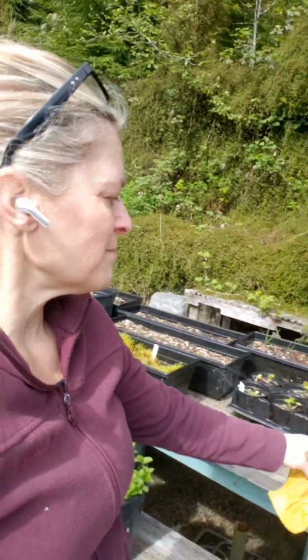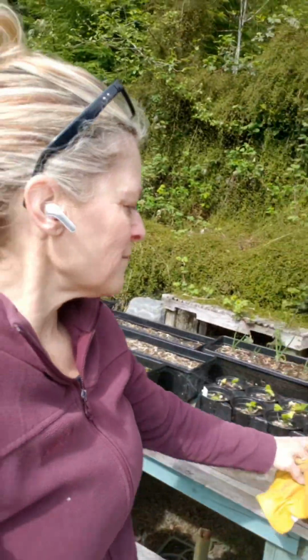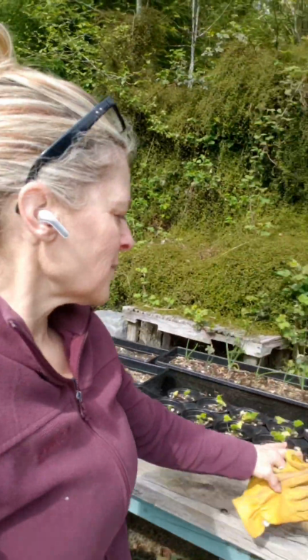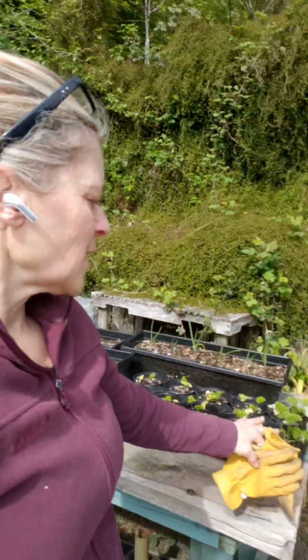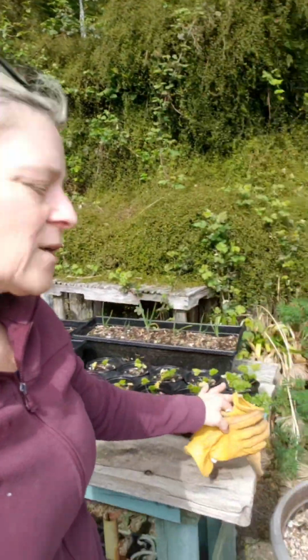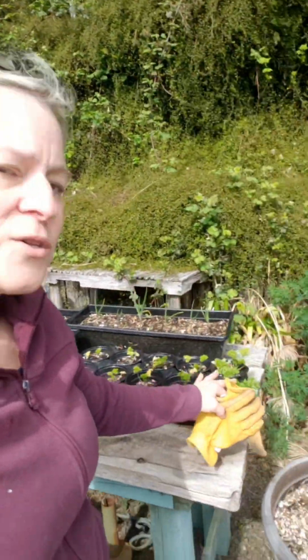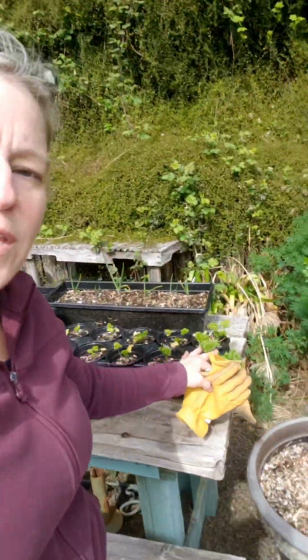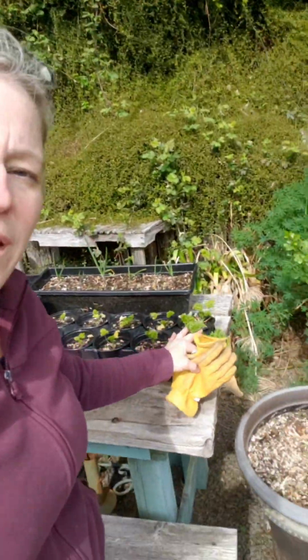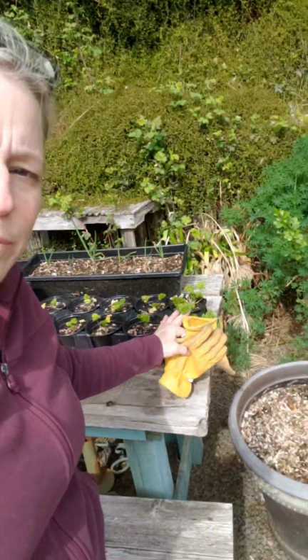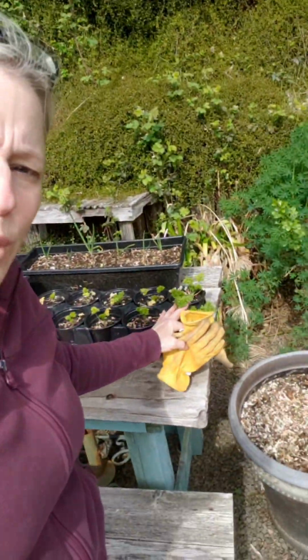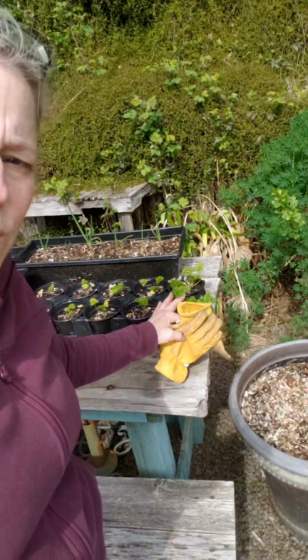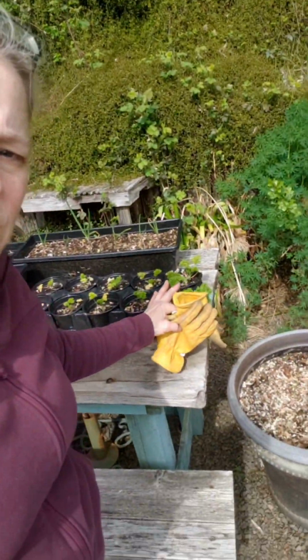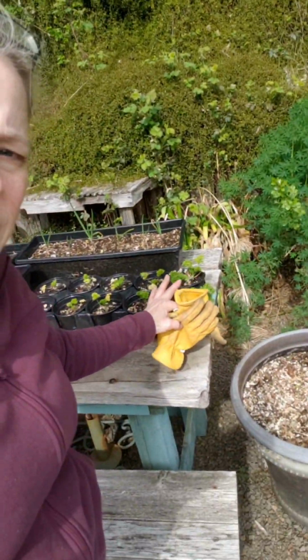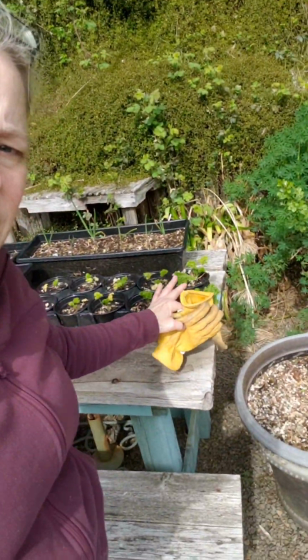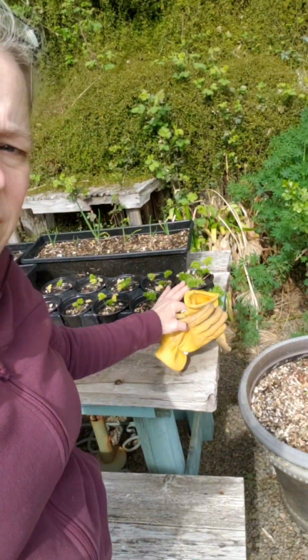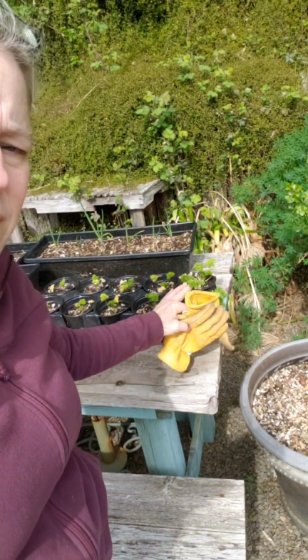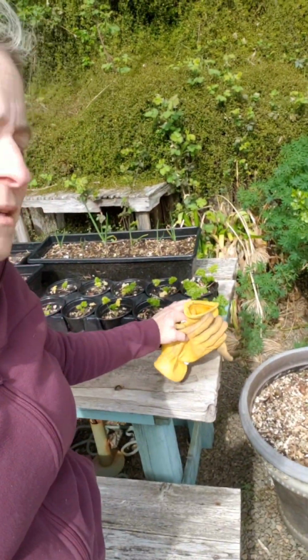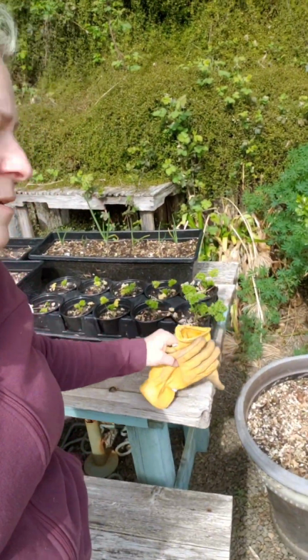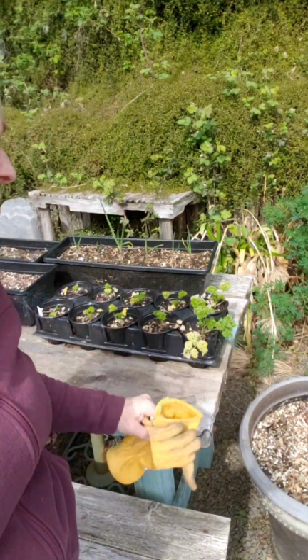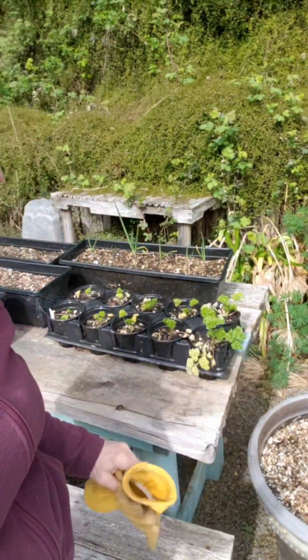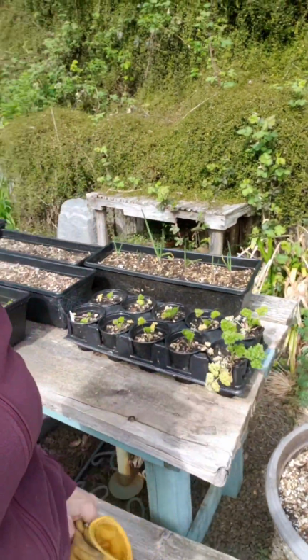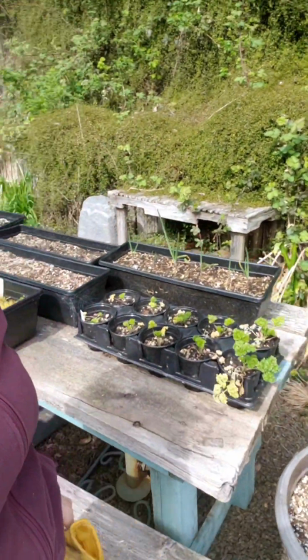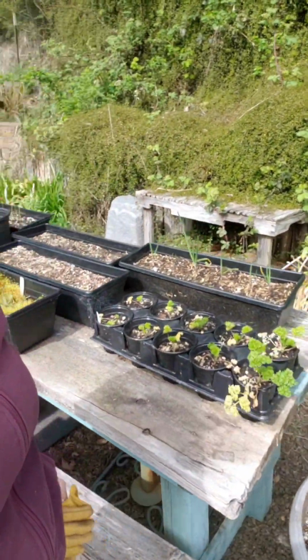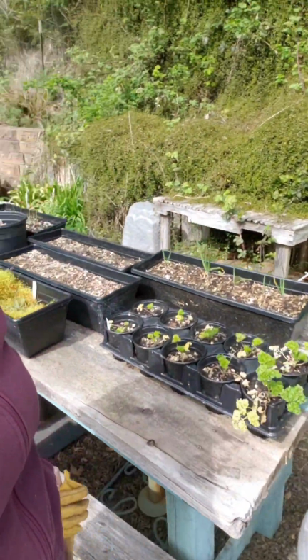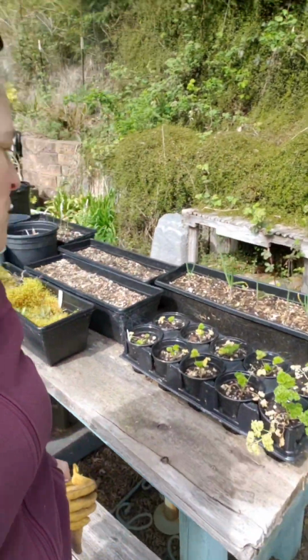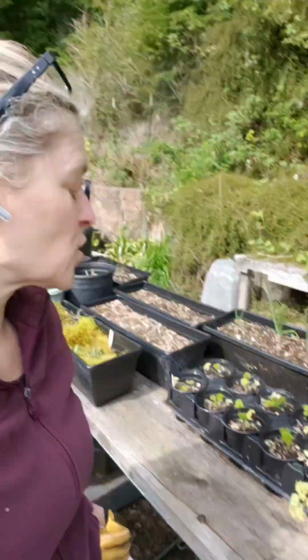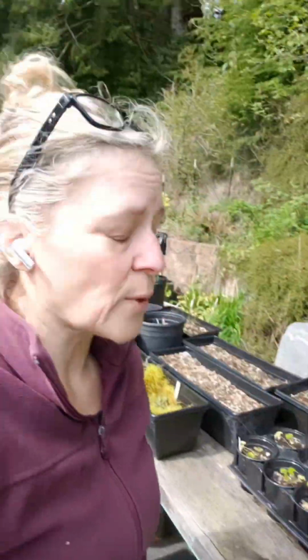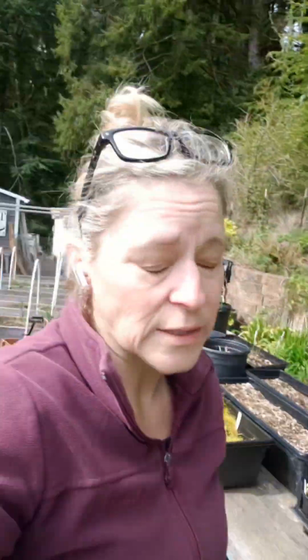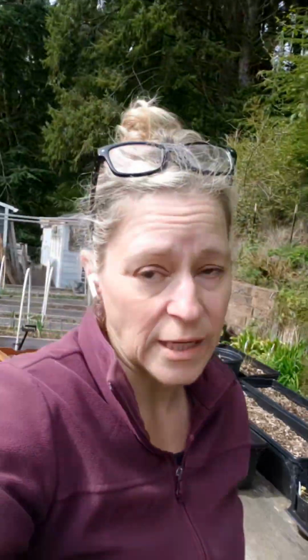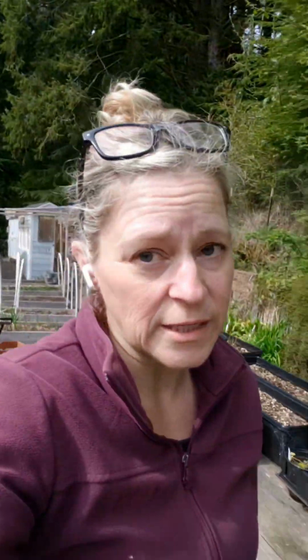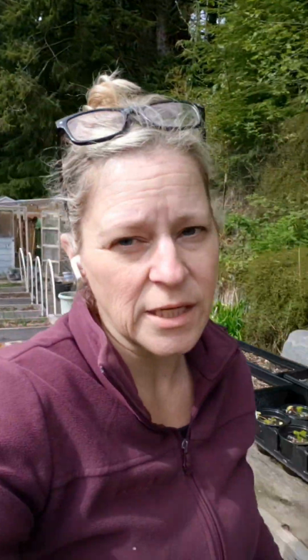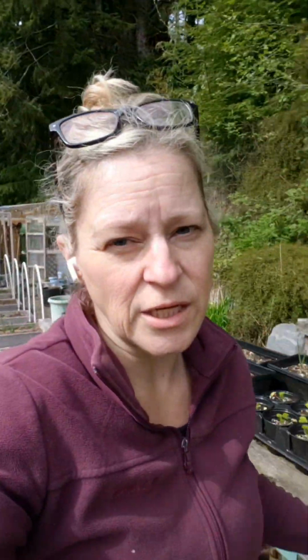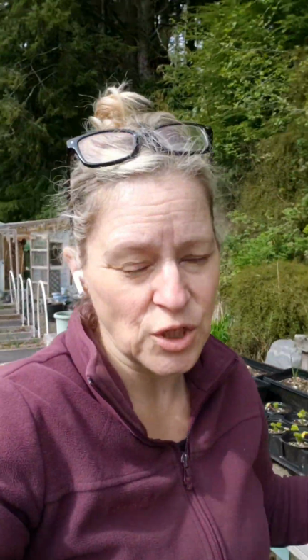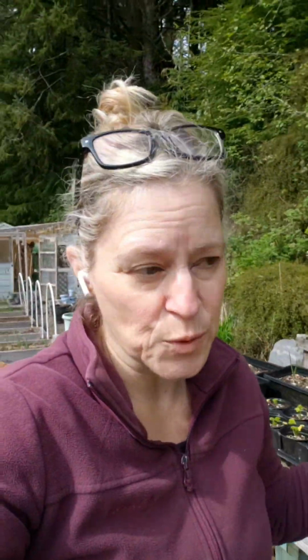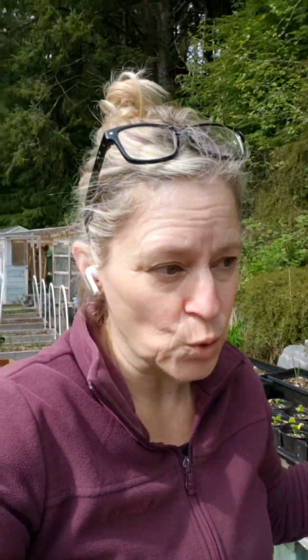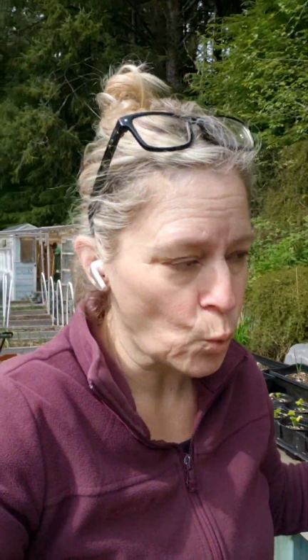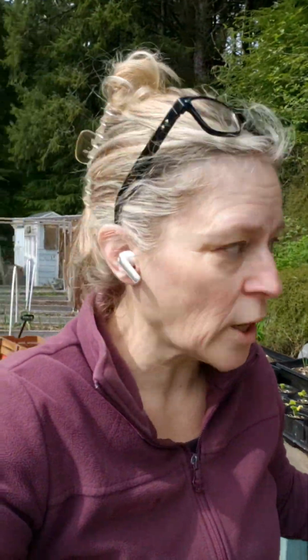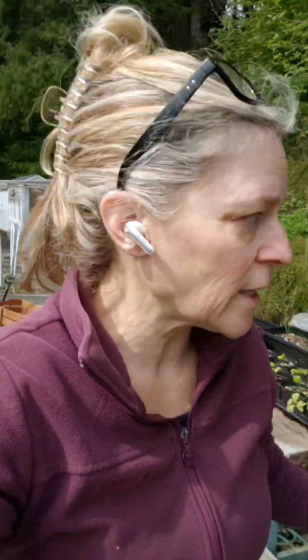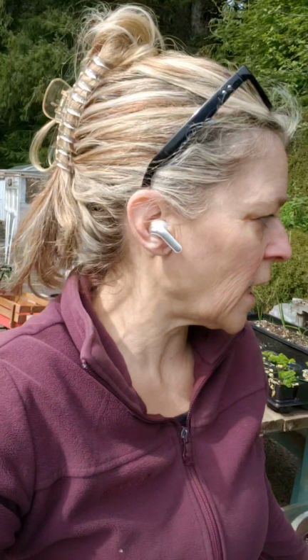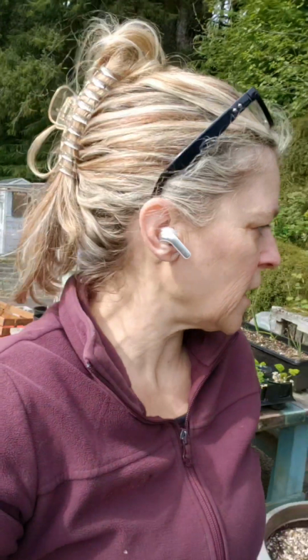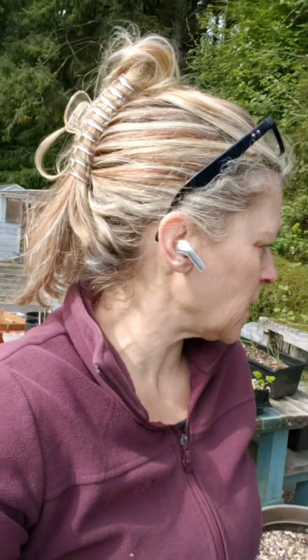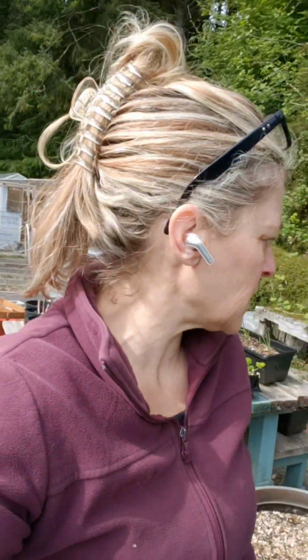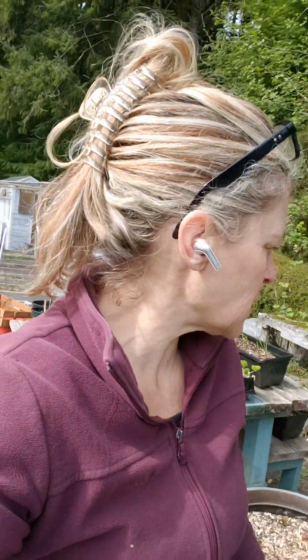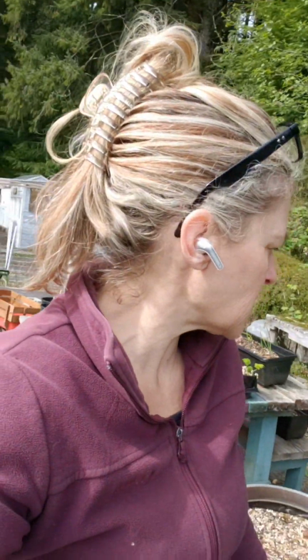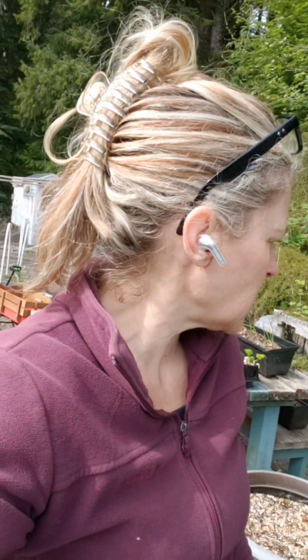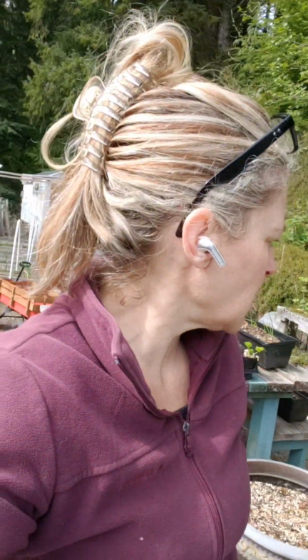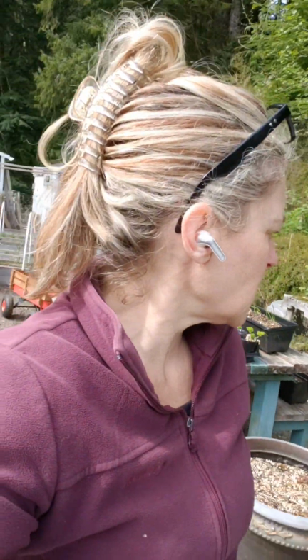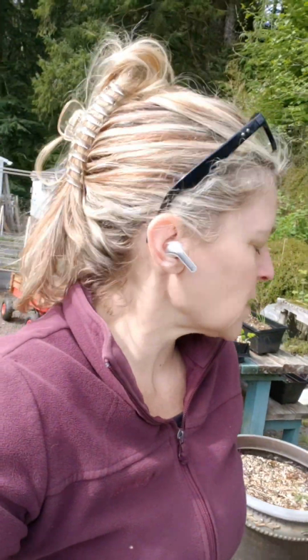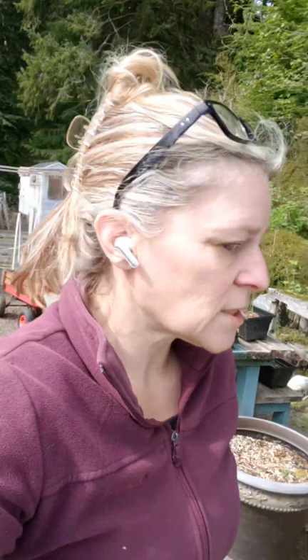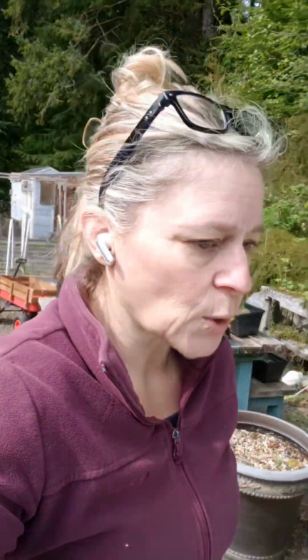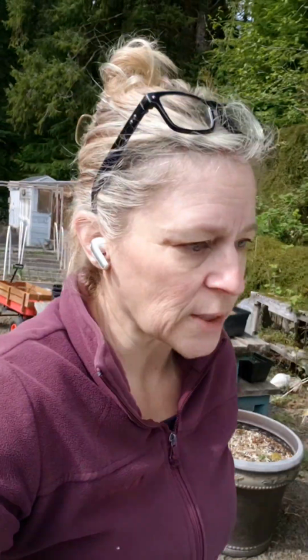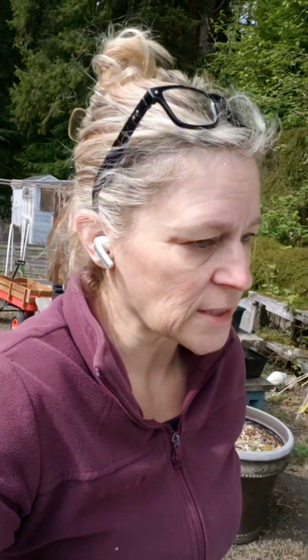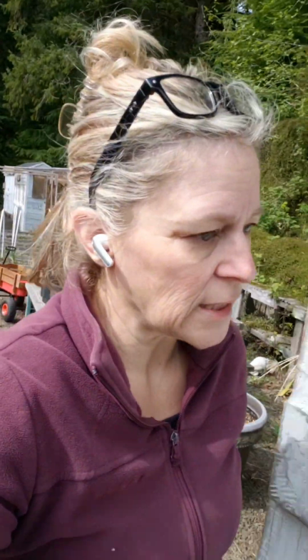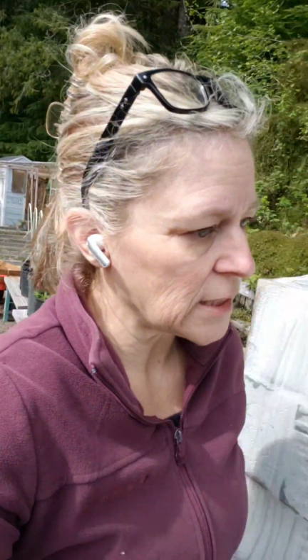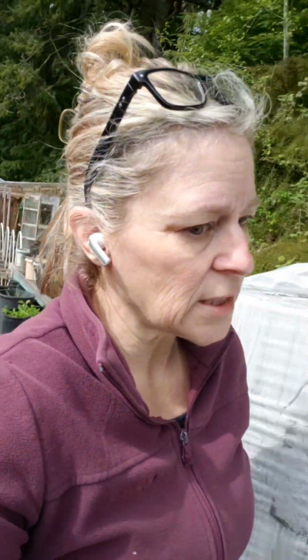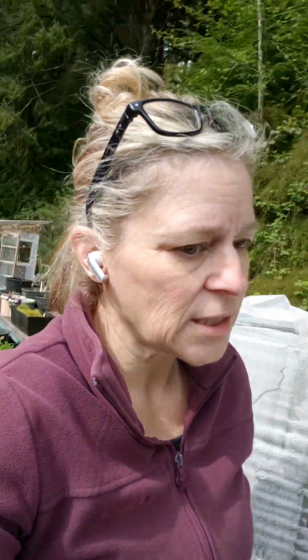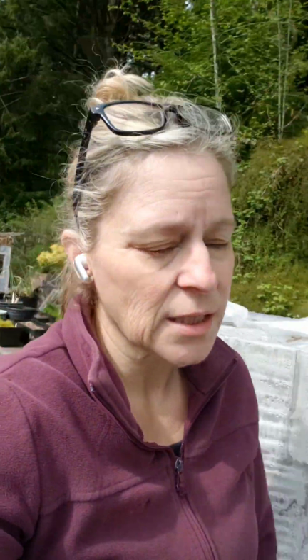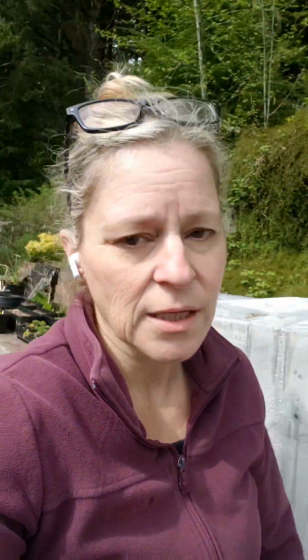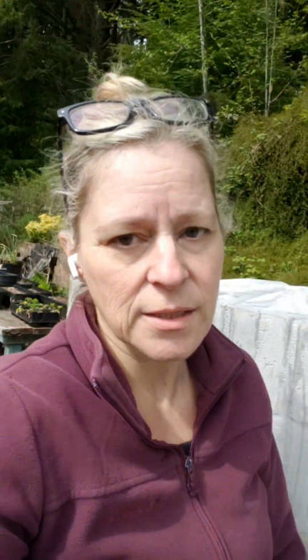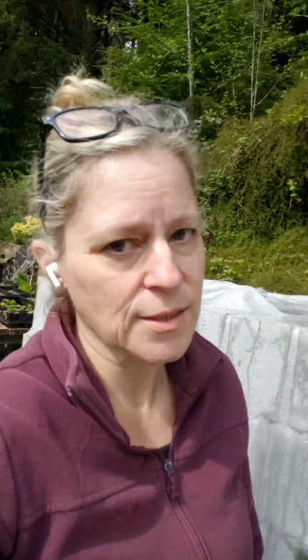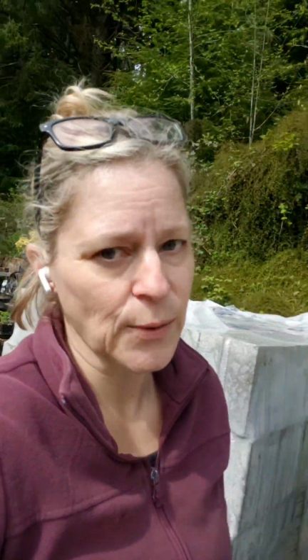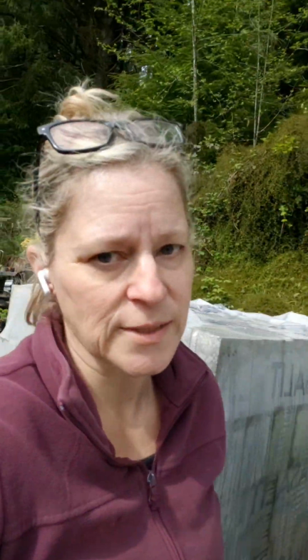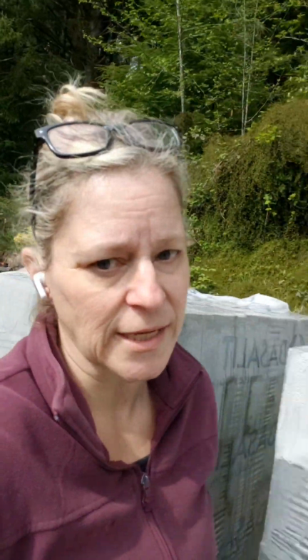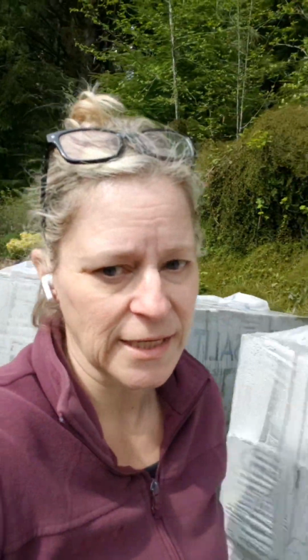Here's that parsley — so excited! Egyptian walking onions — so excited!